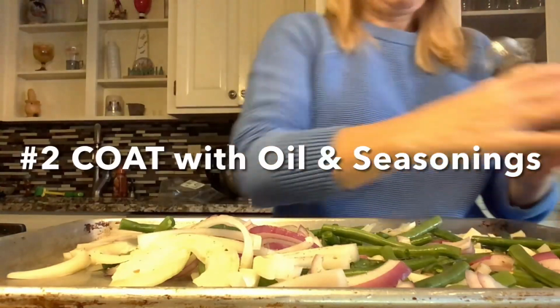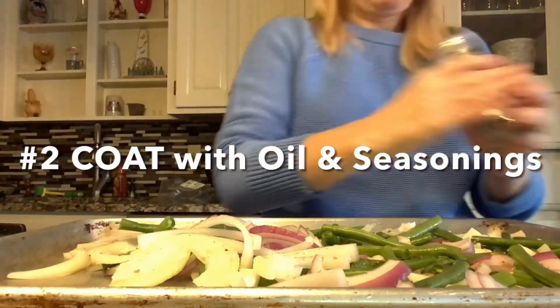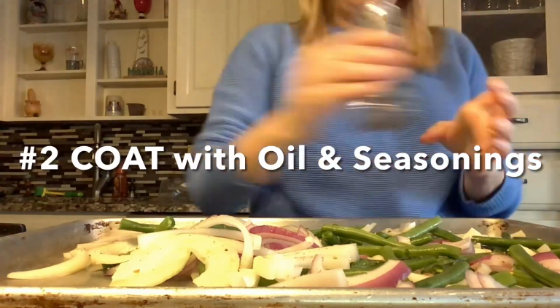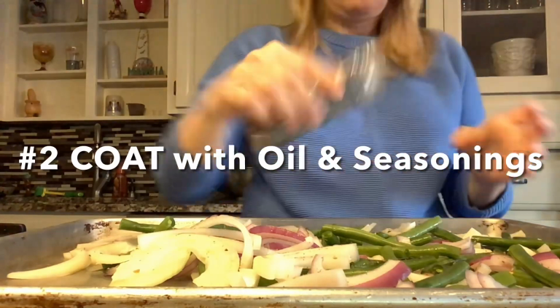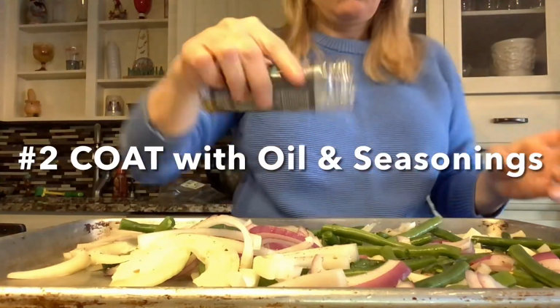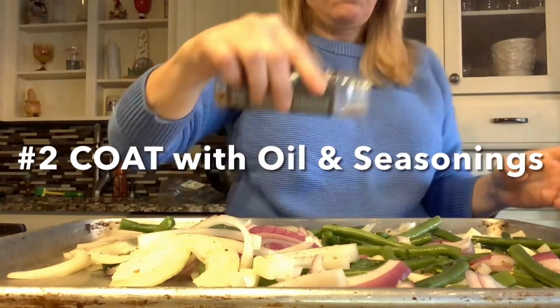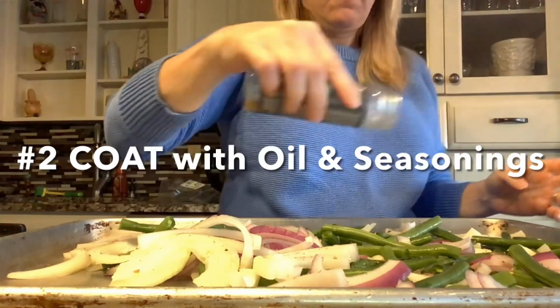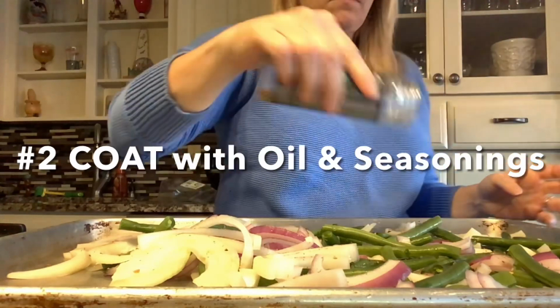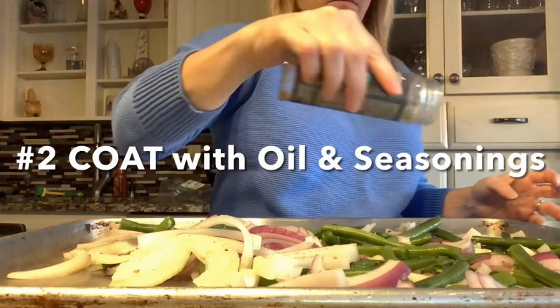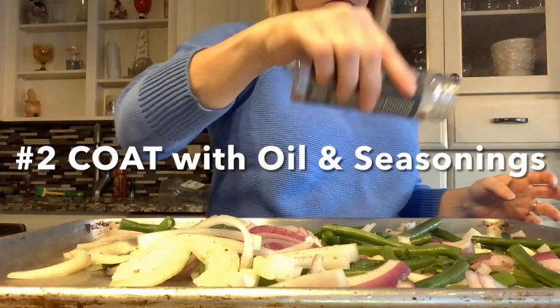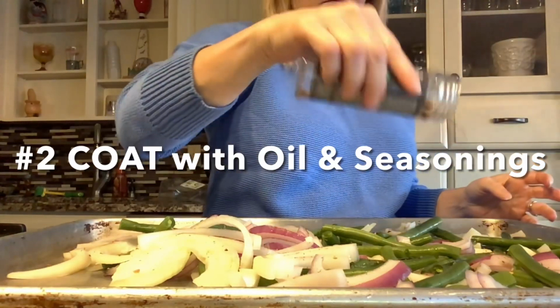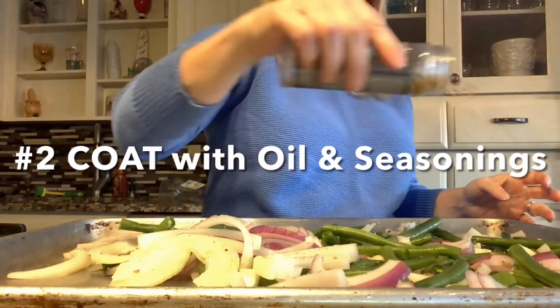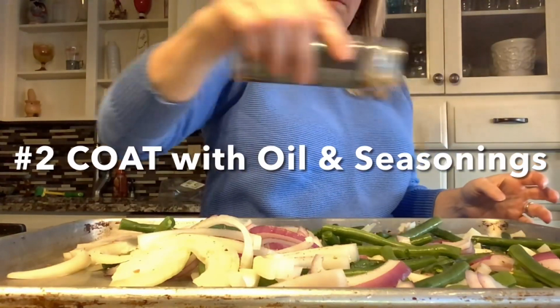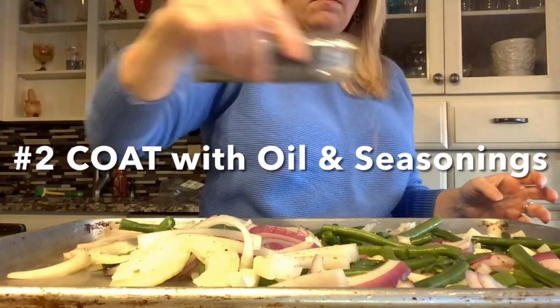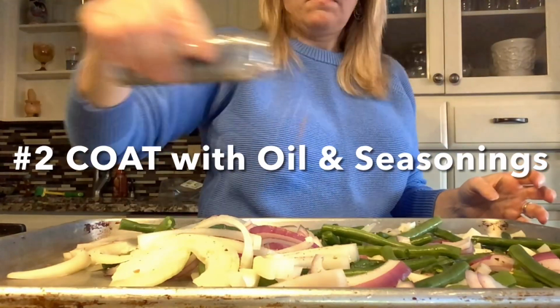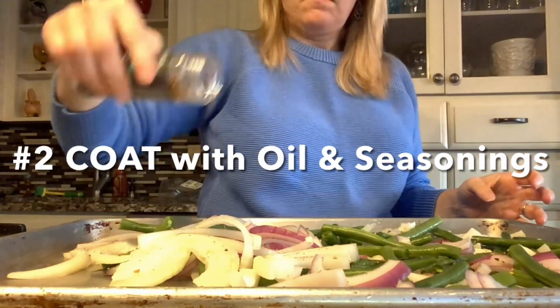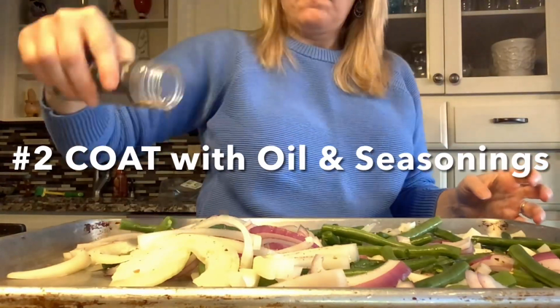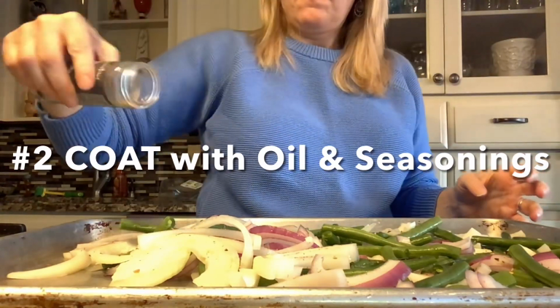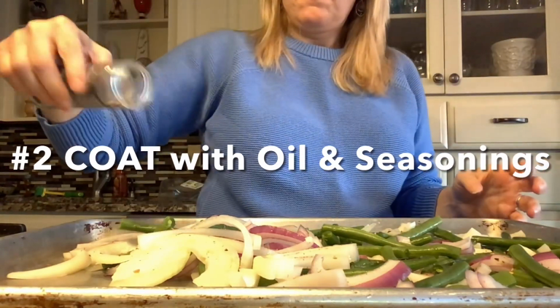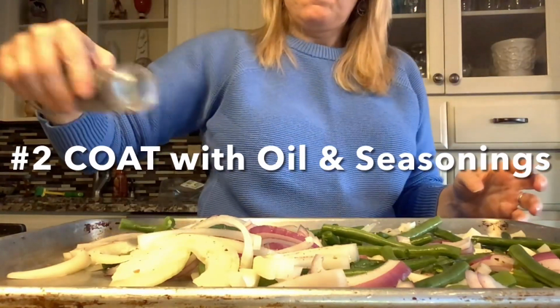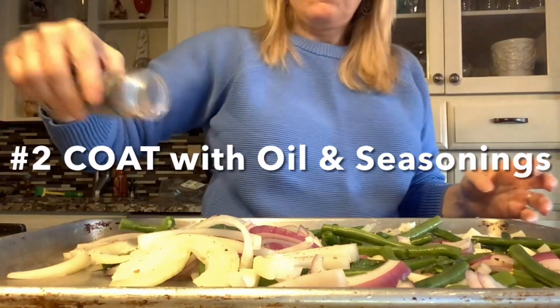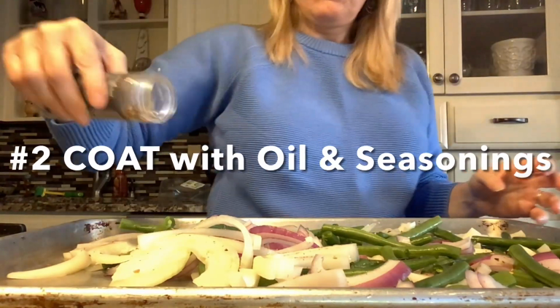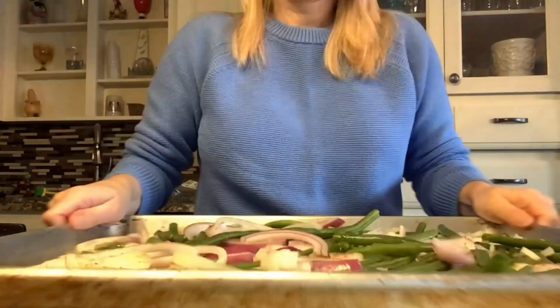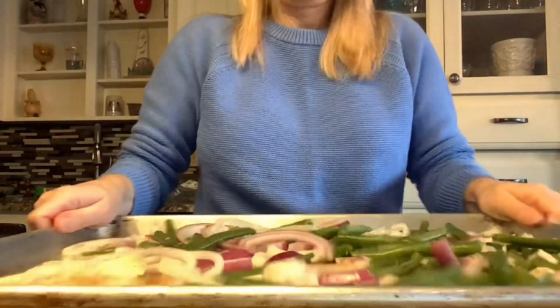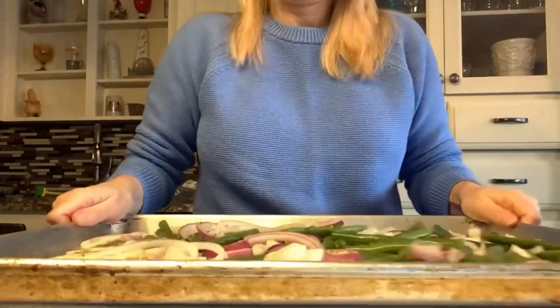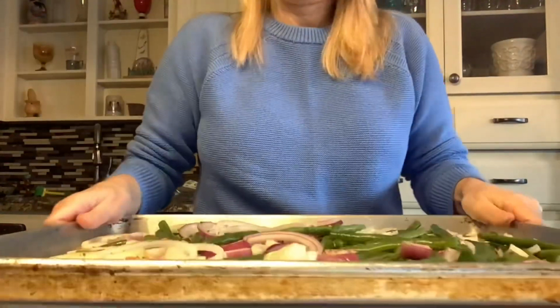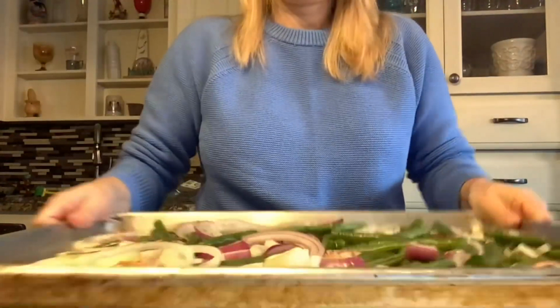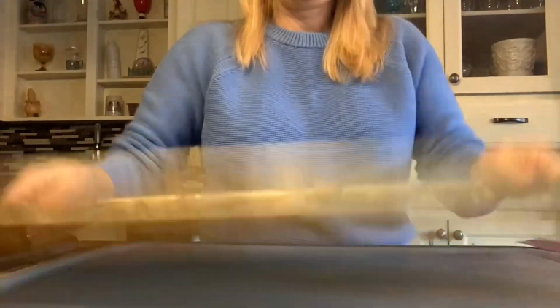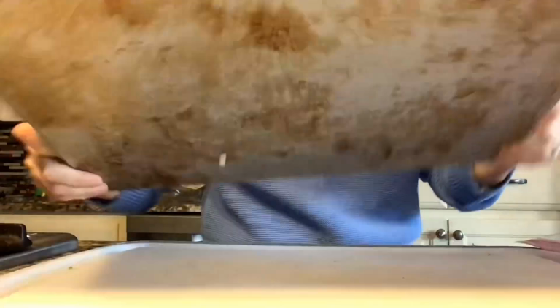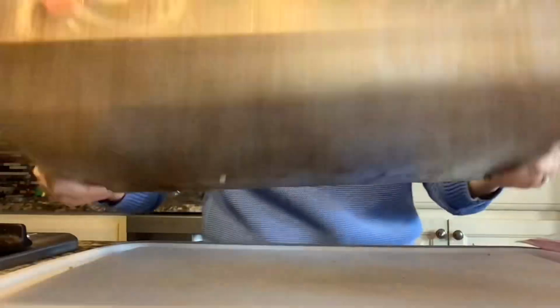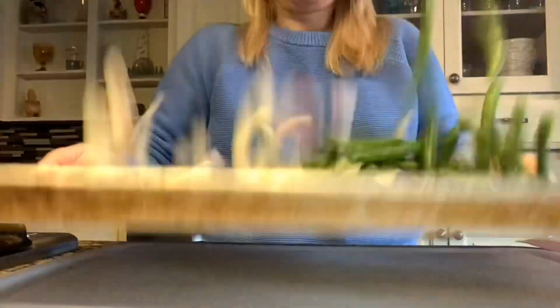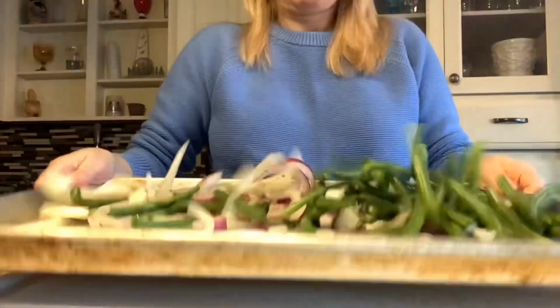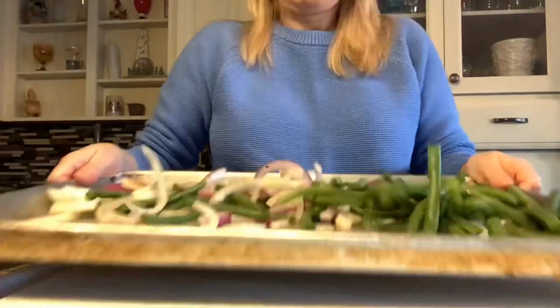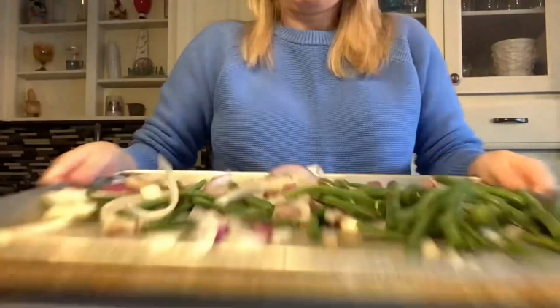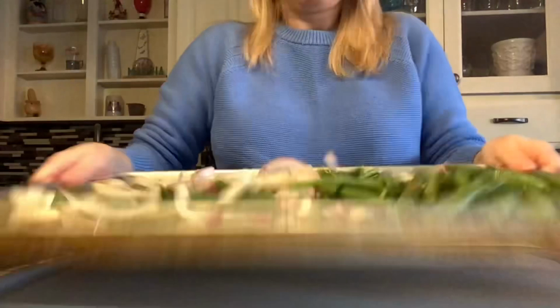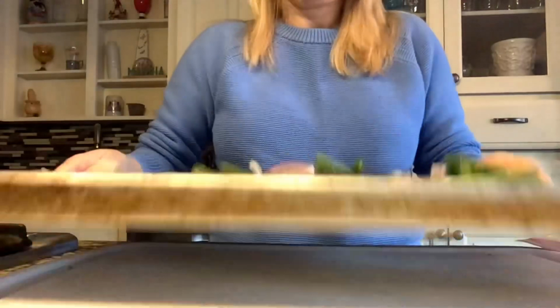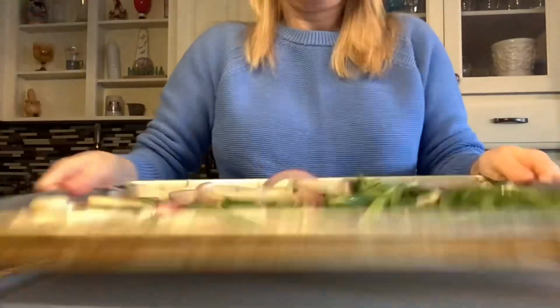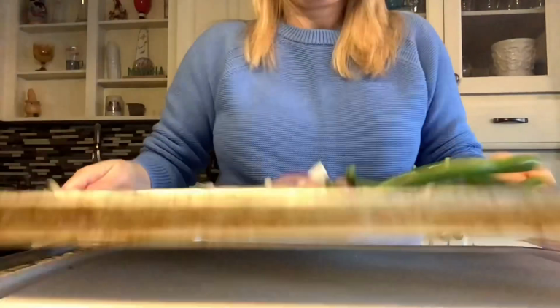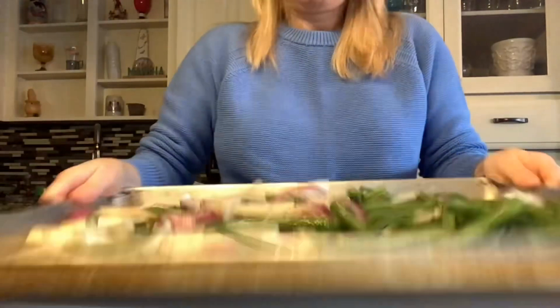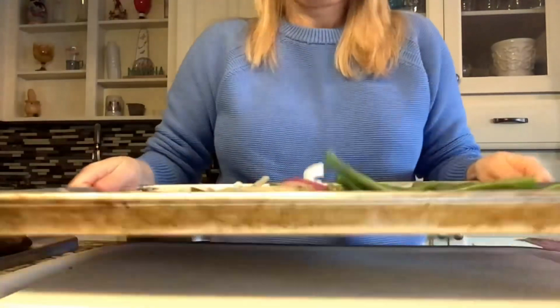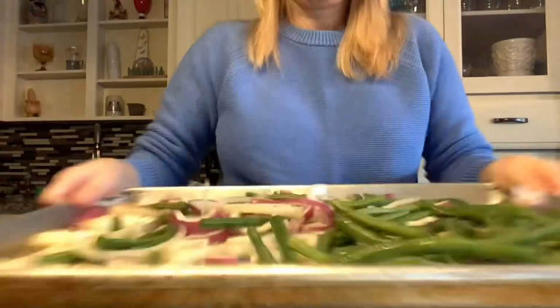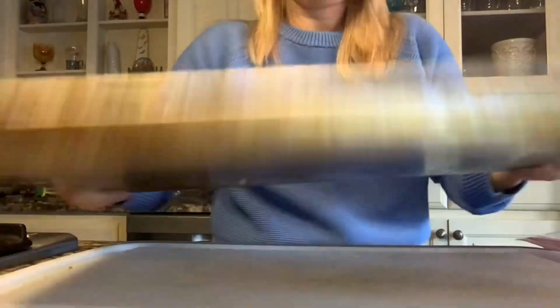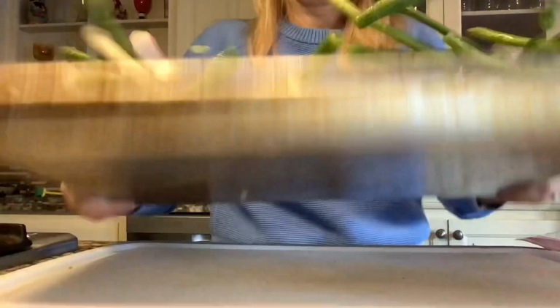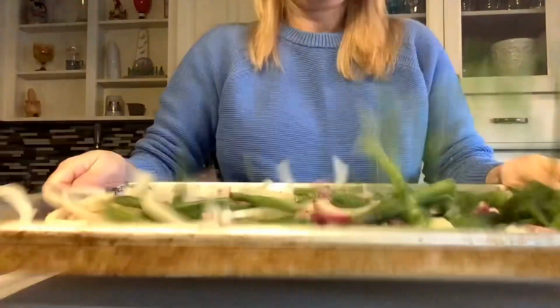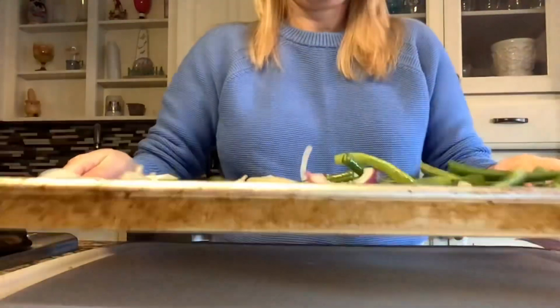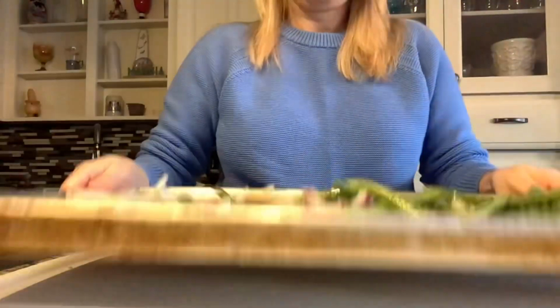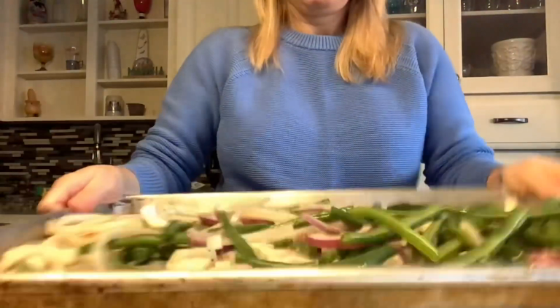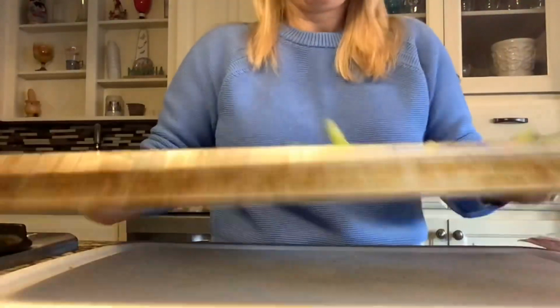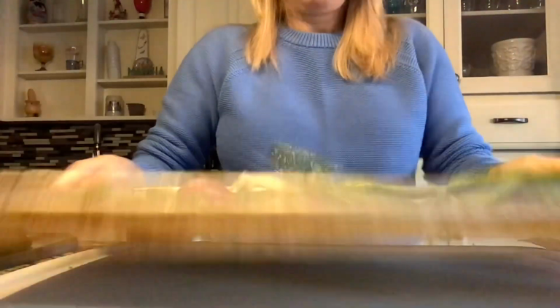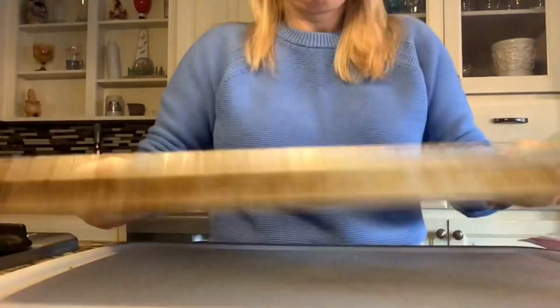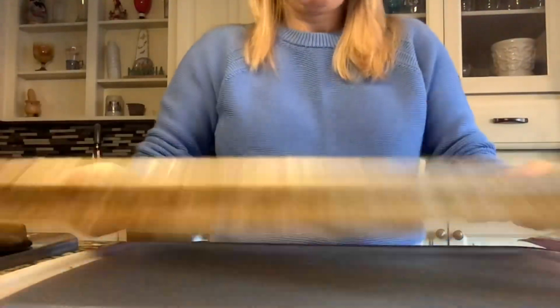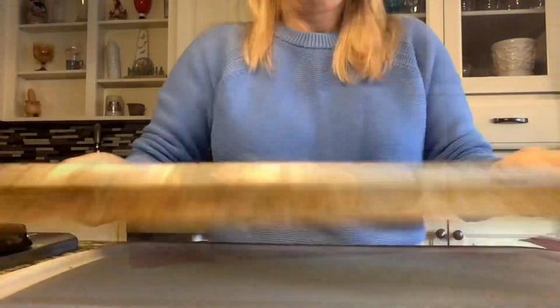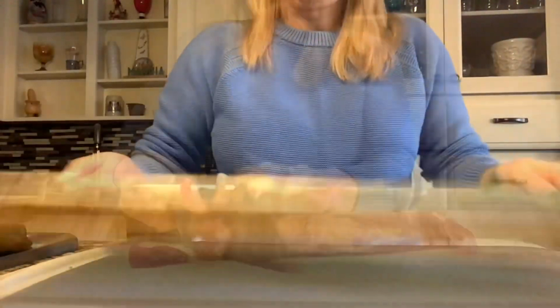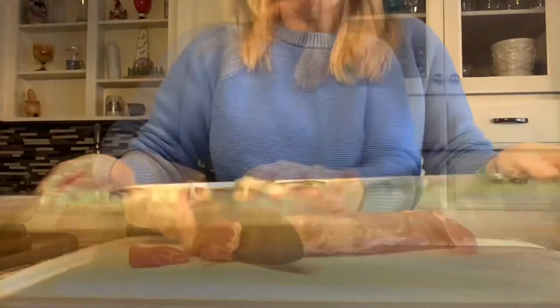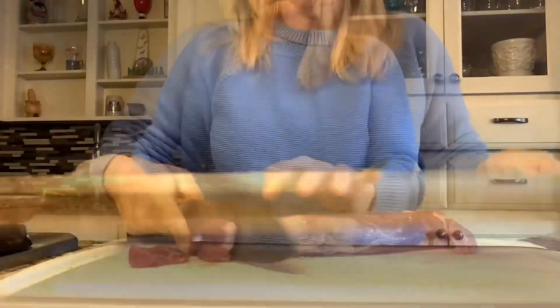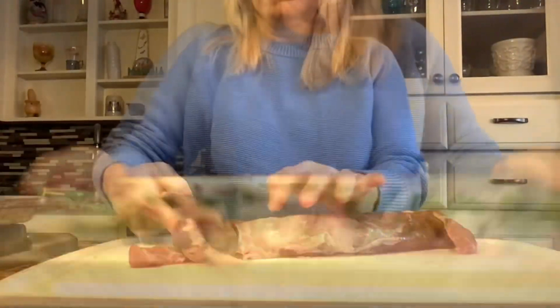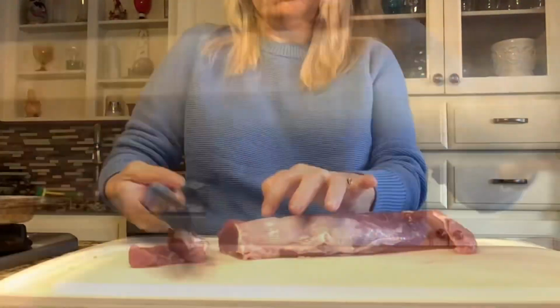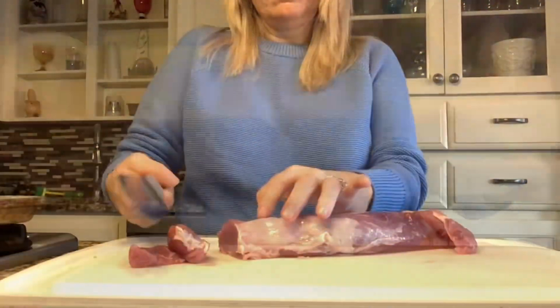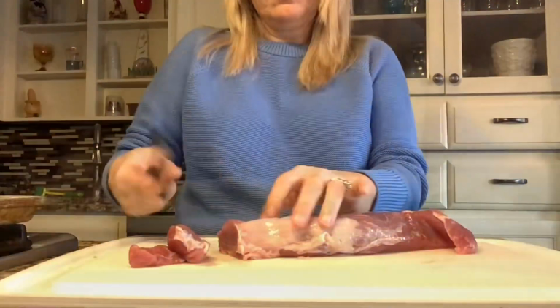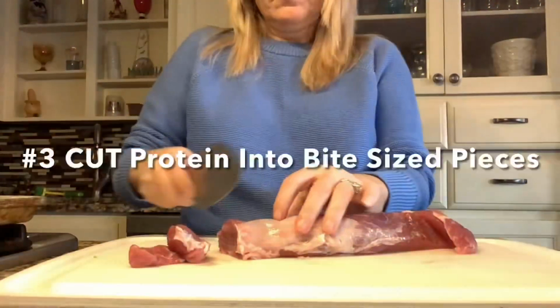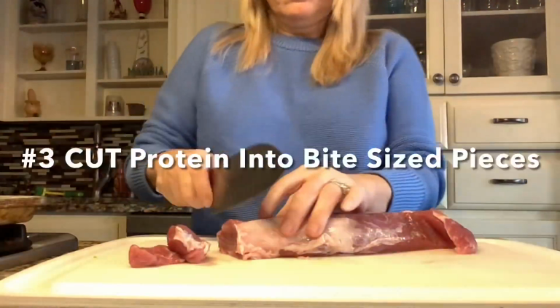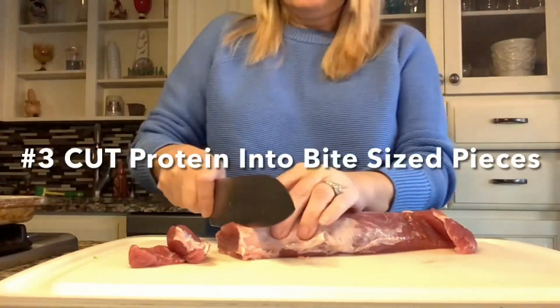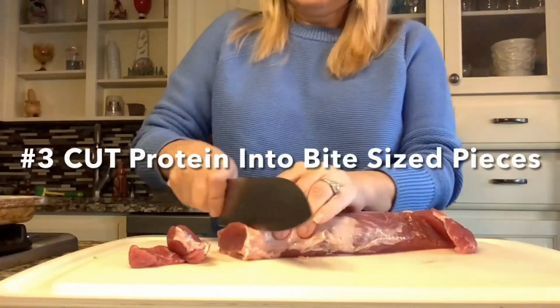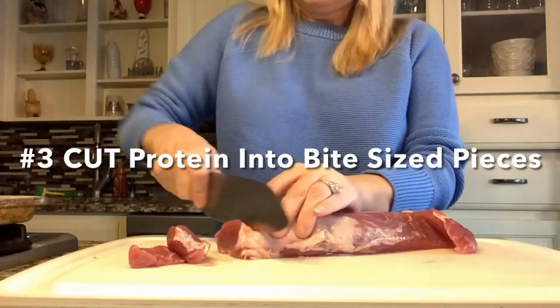Step number two, coat with oil and seasonings. Plenty of seasonings and plenty of salt to taste. Get that all mixed in.